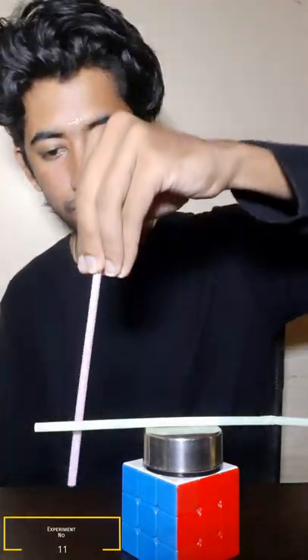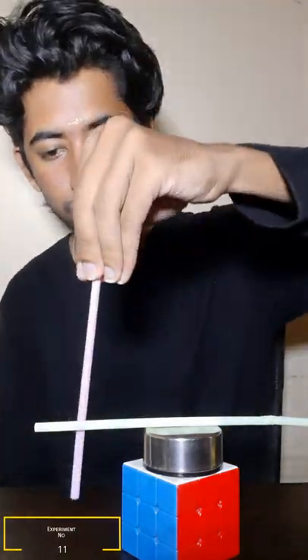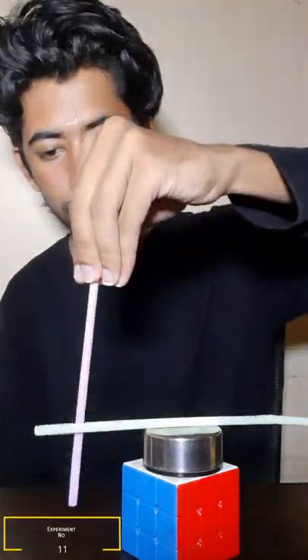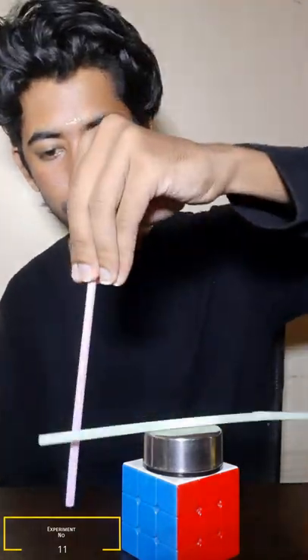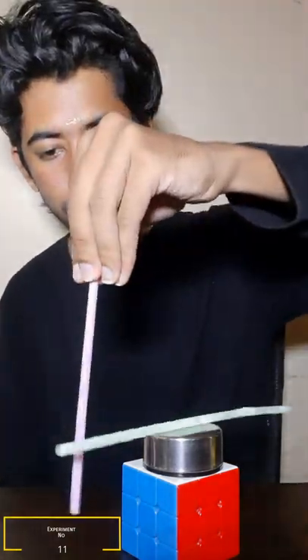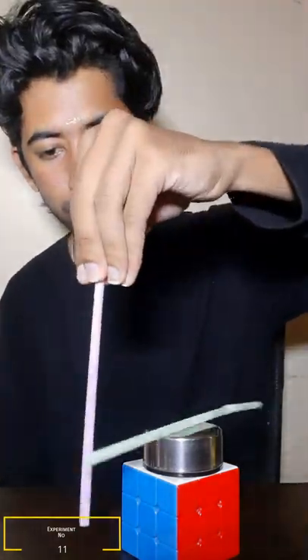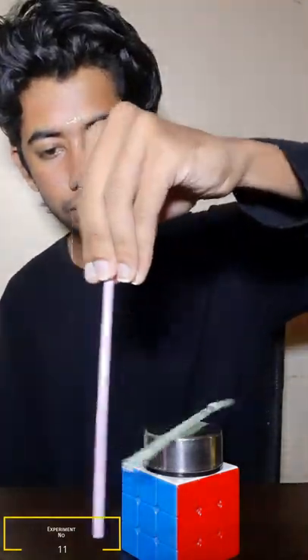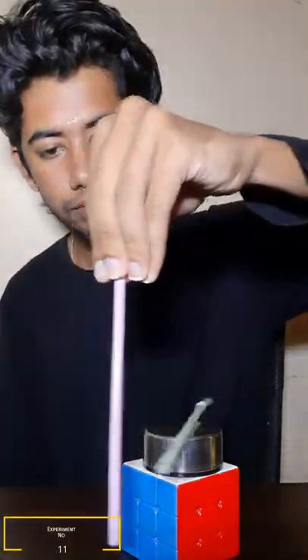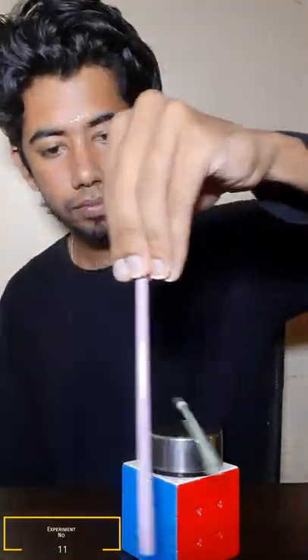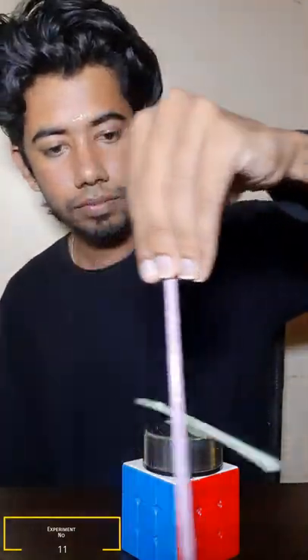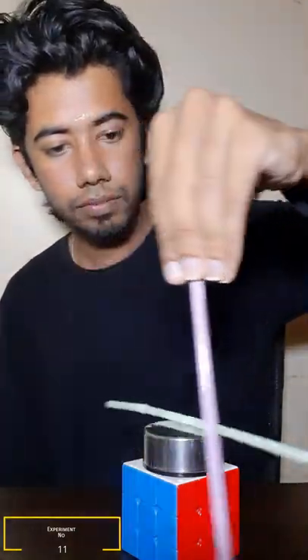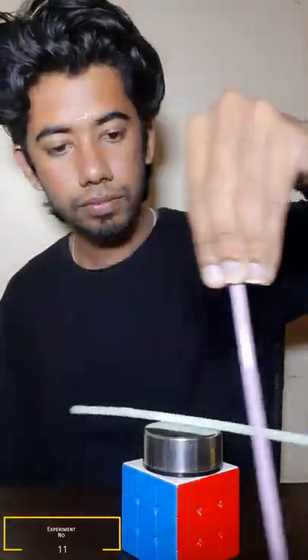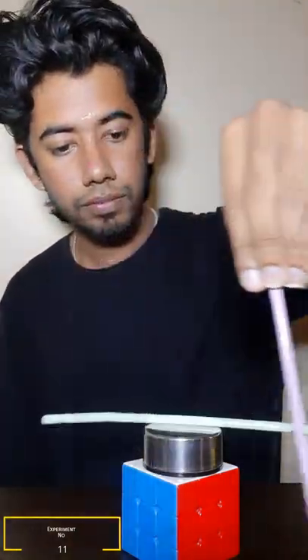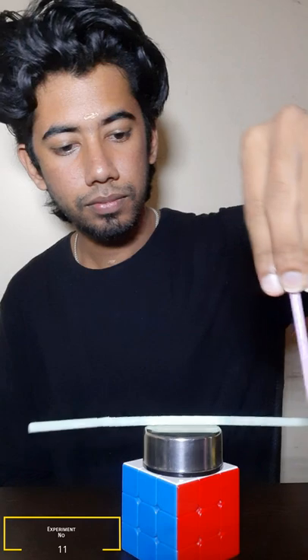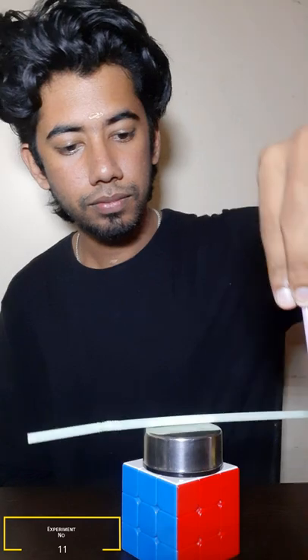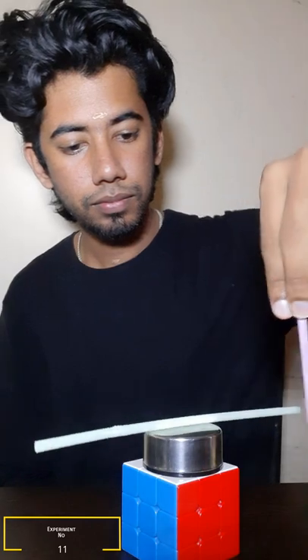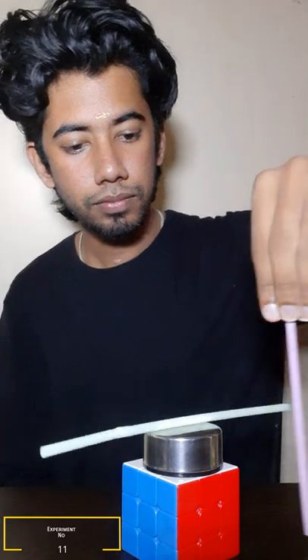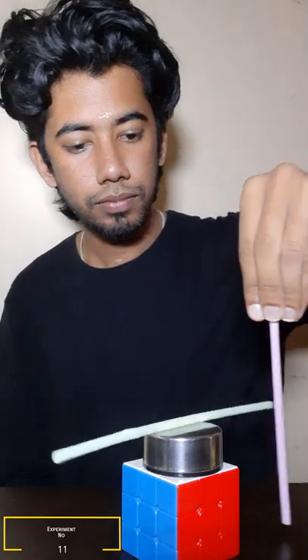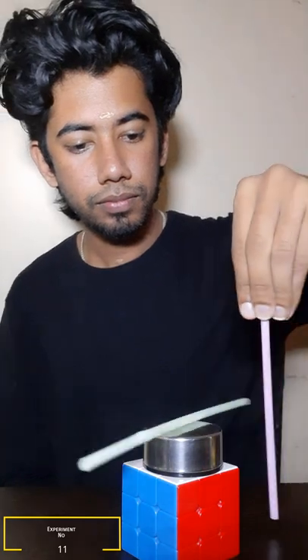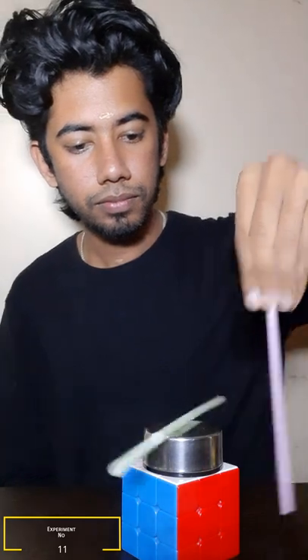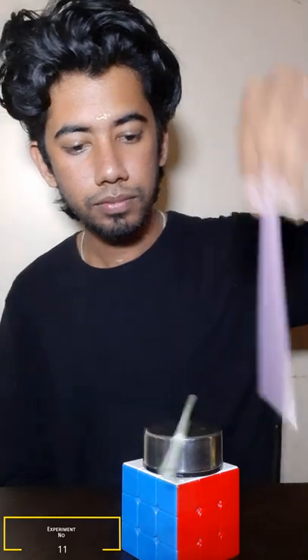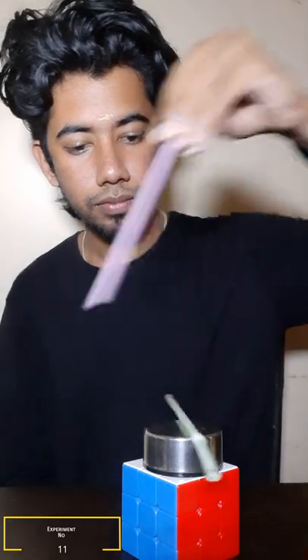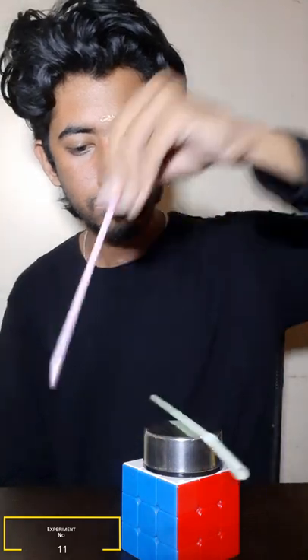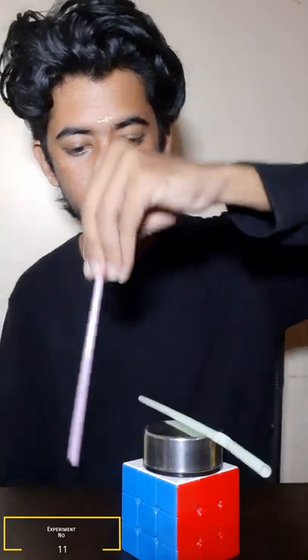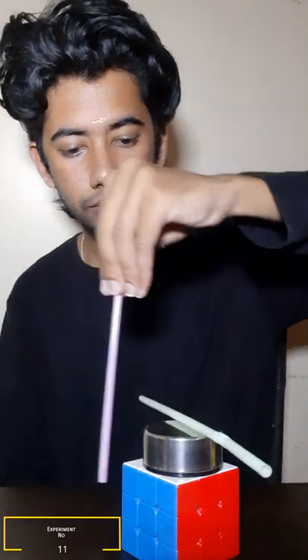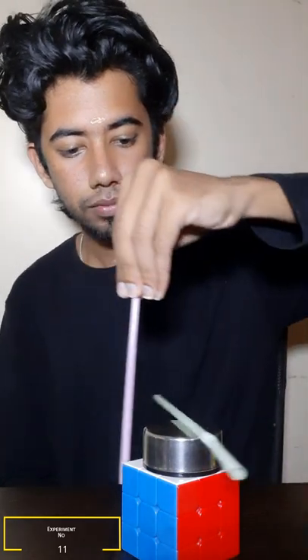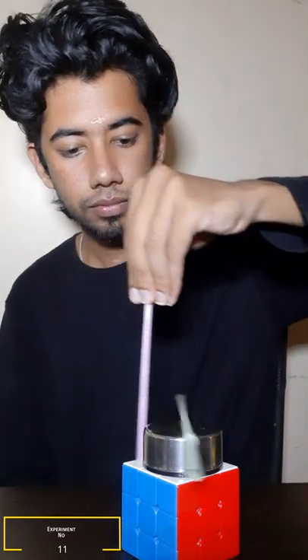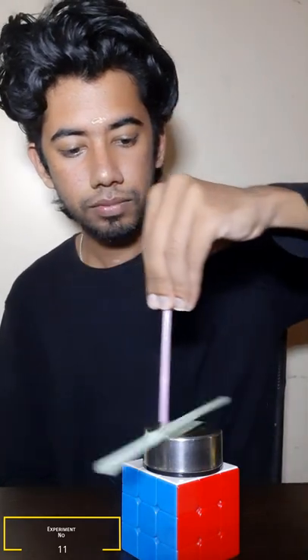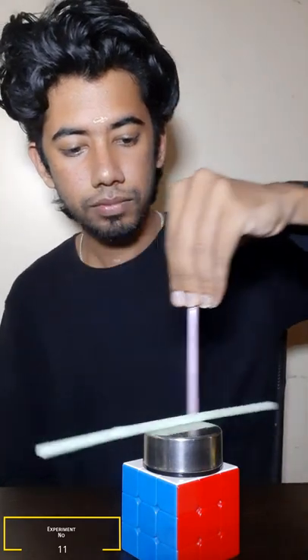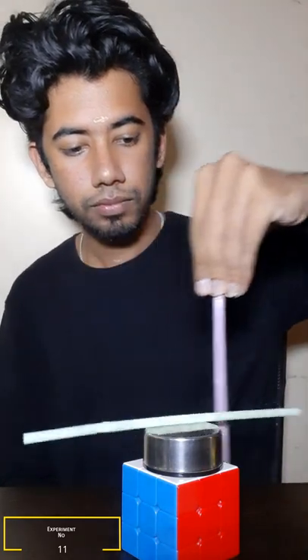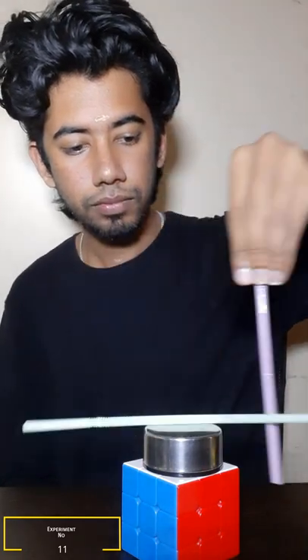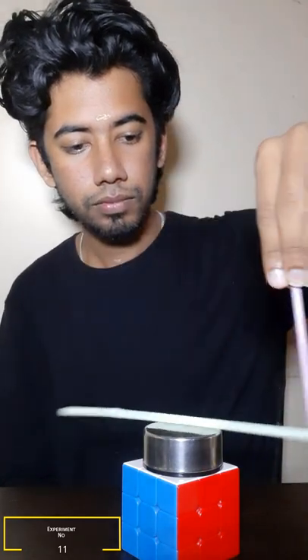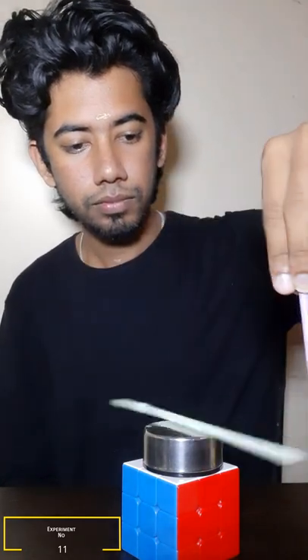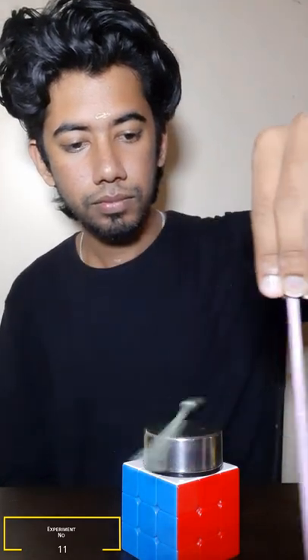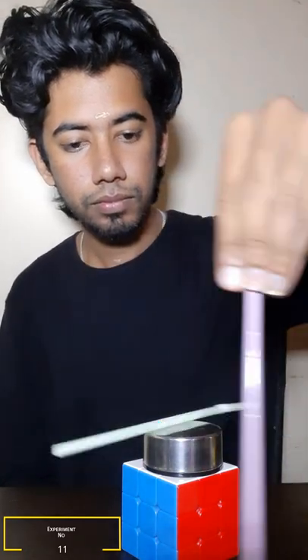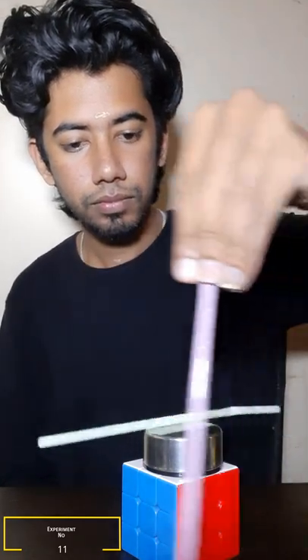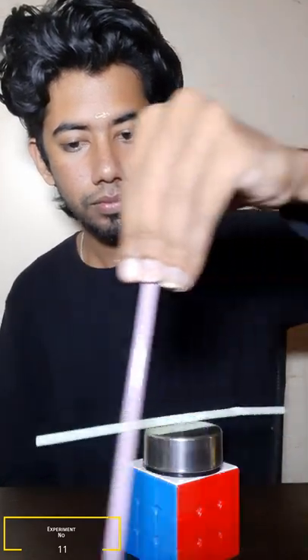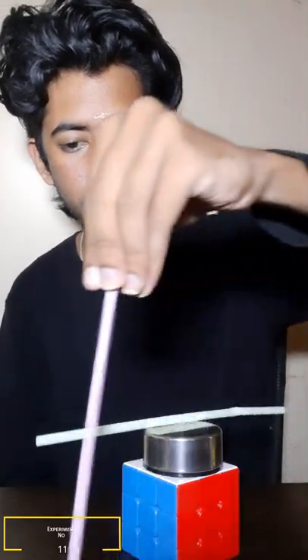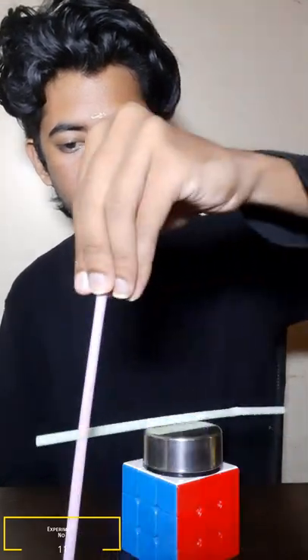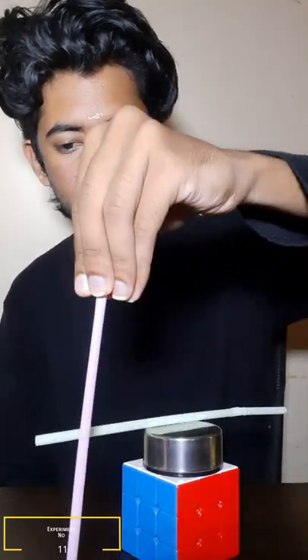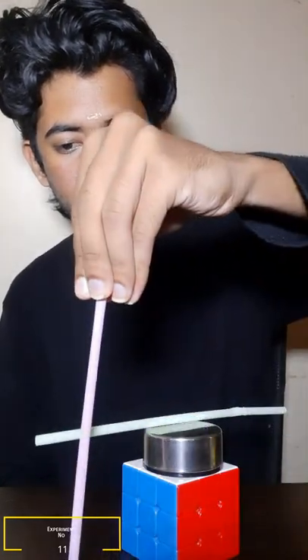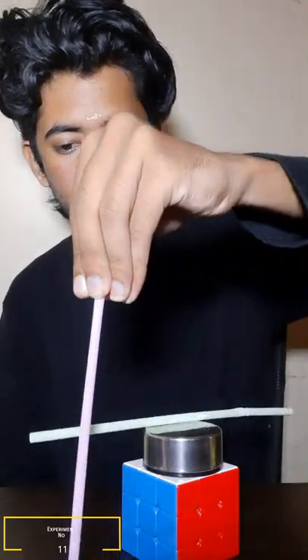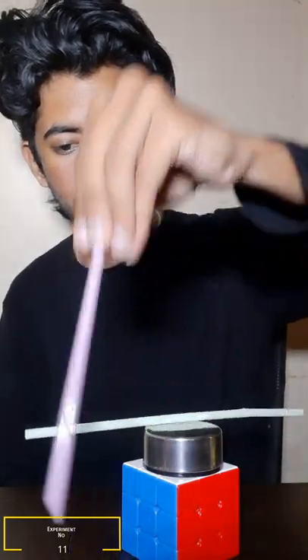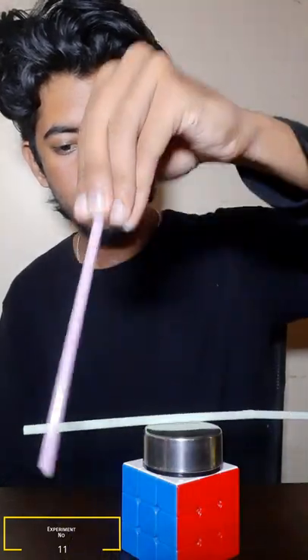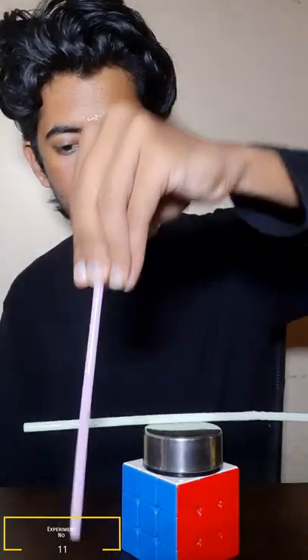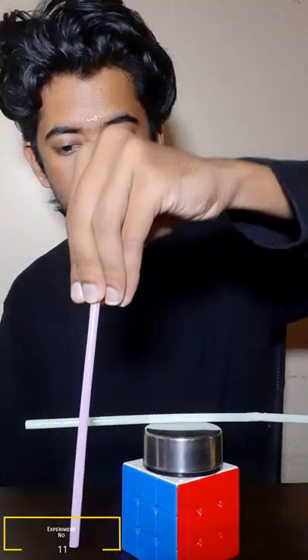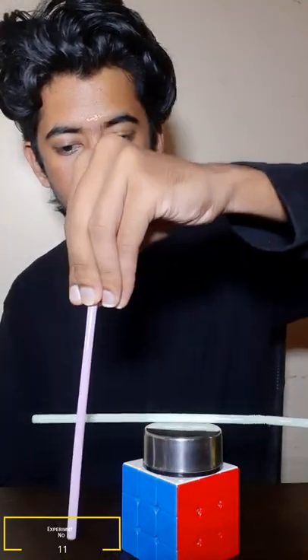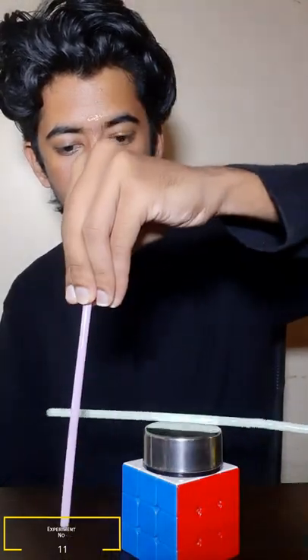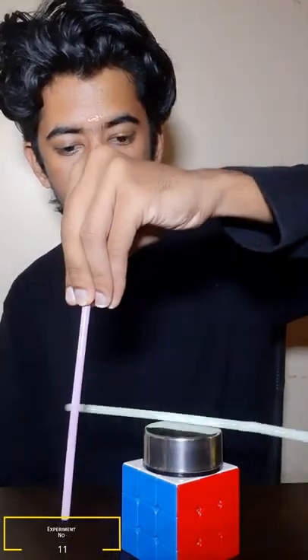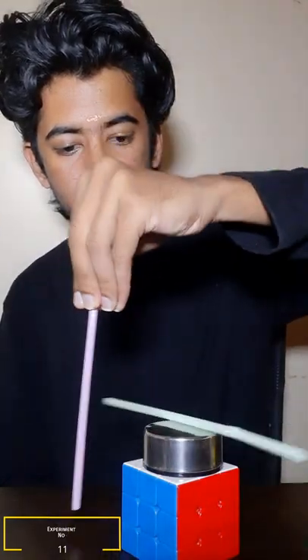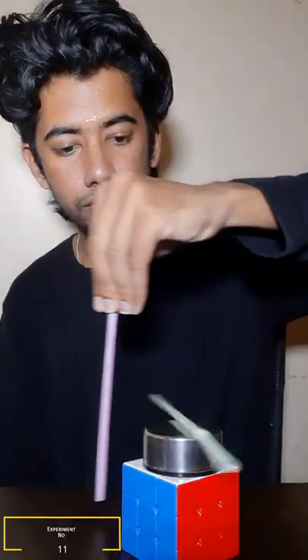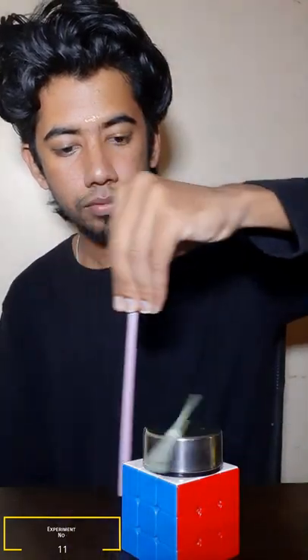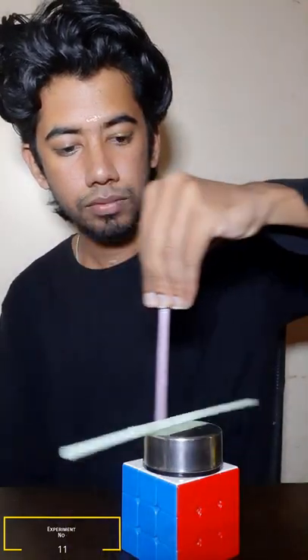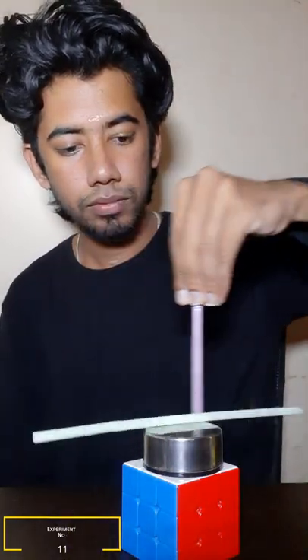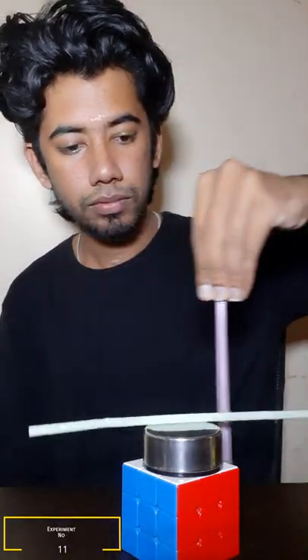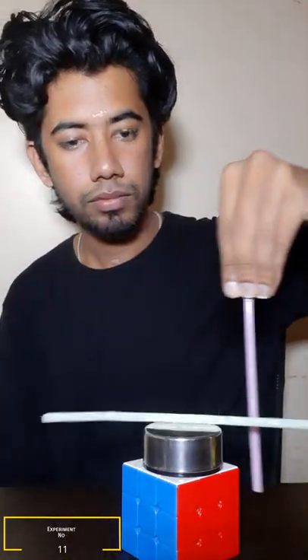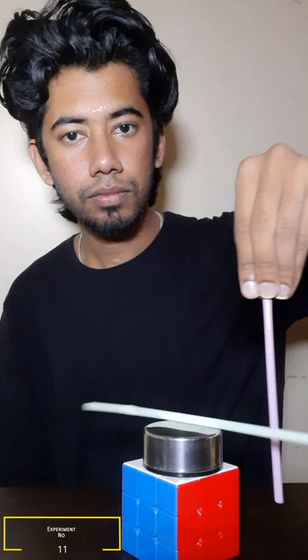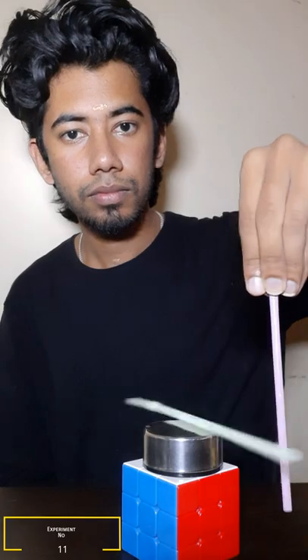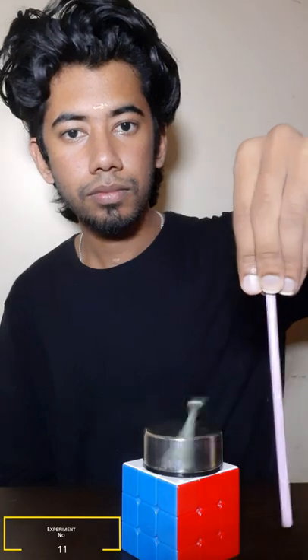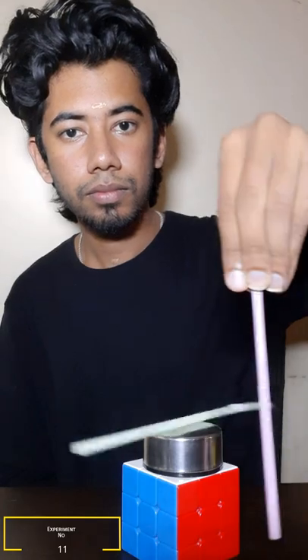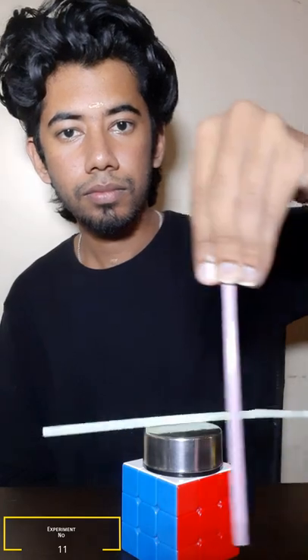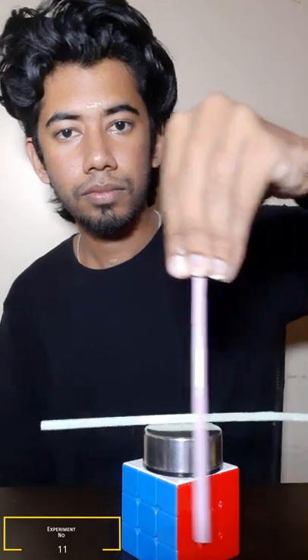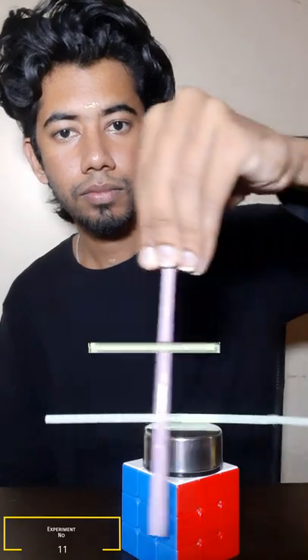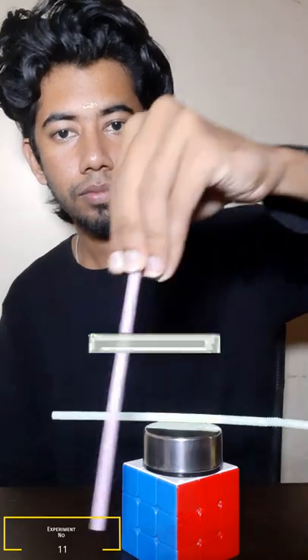For example, if we use a magnet plus plus, that's a method. Okay friends, let's try this video.